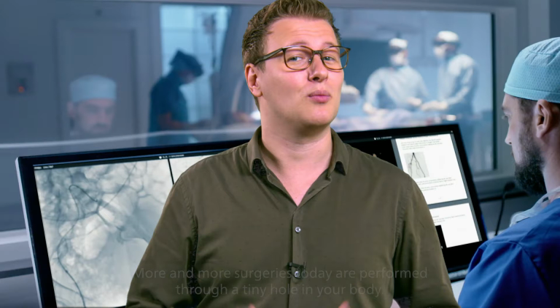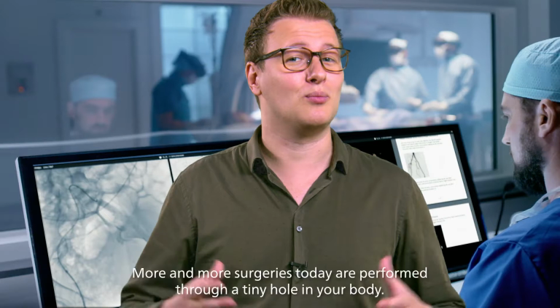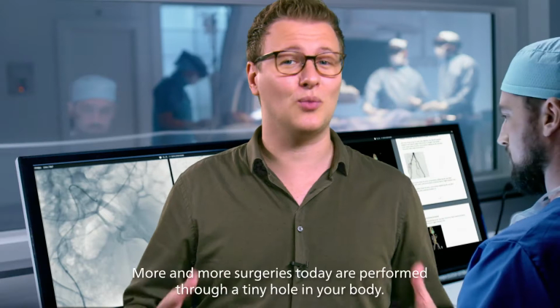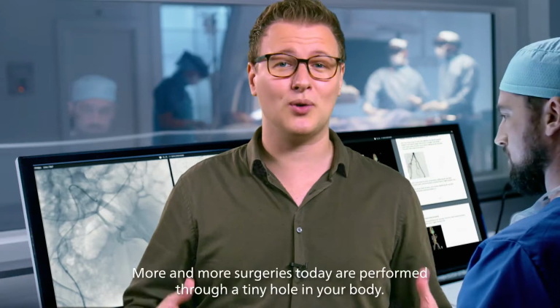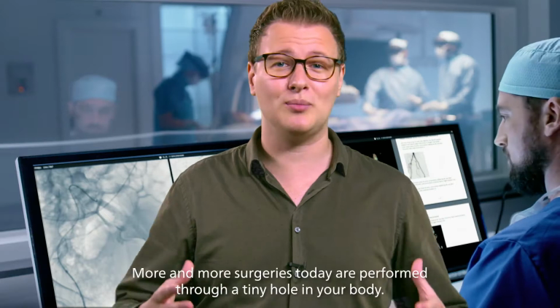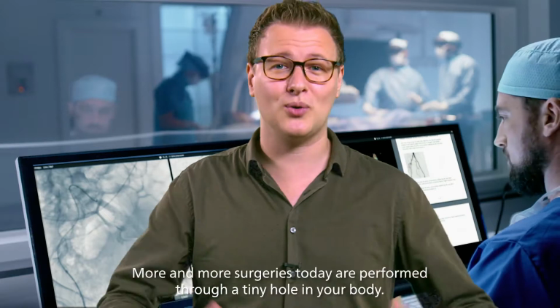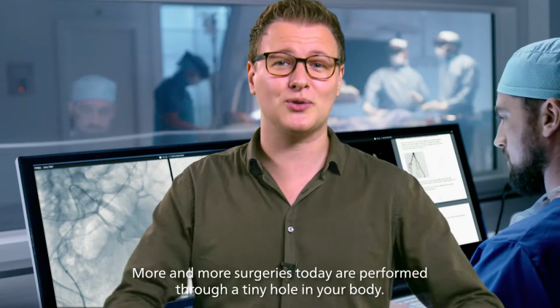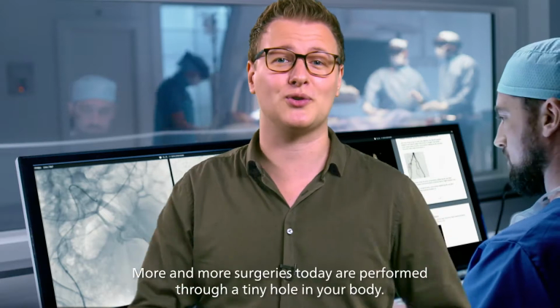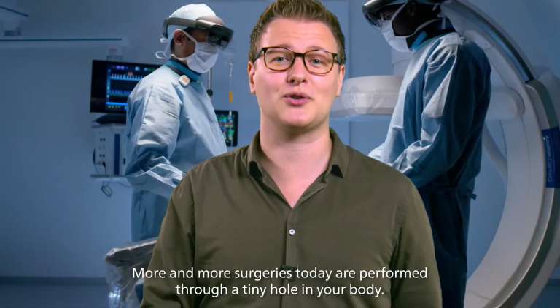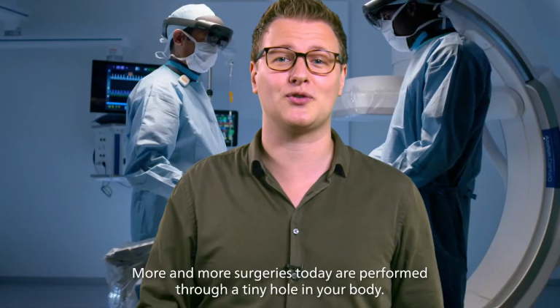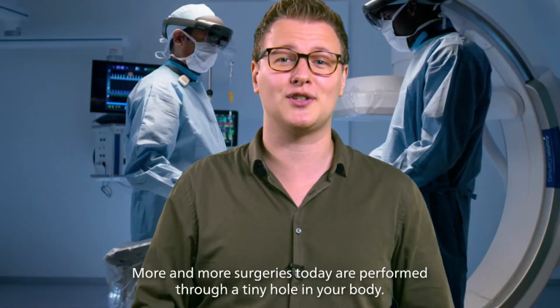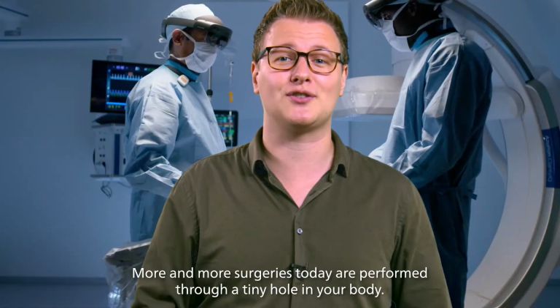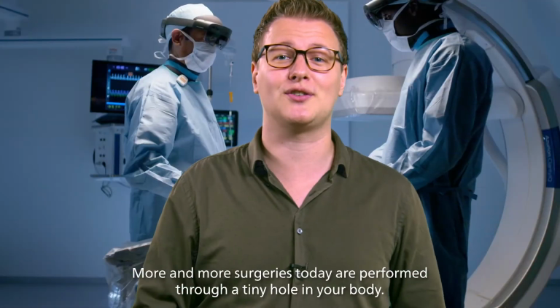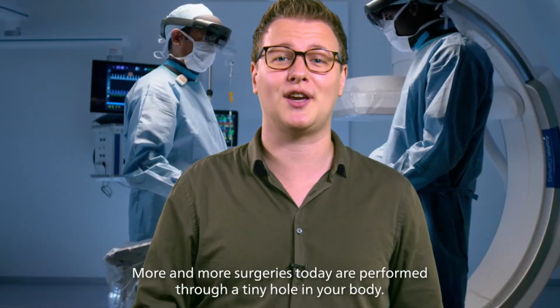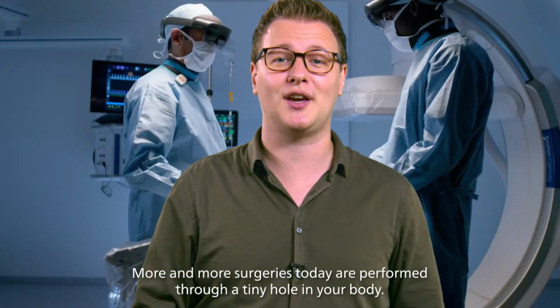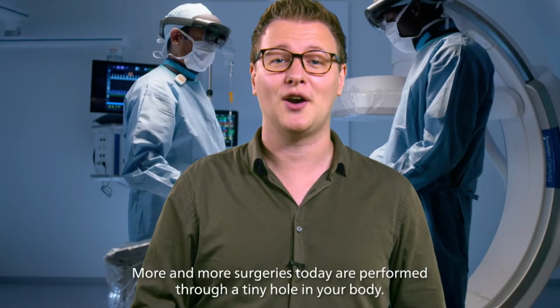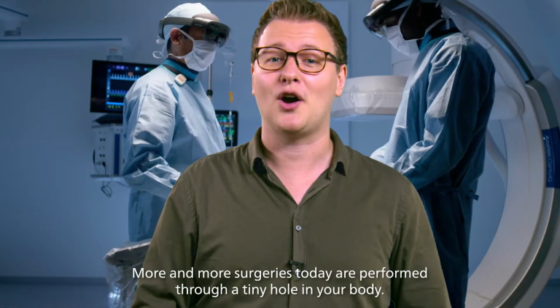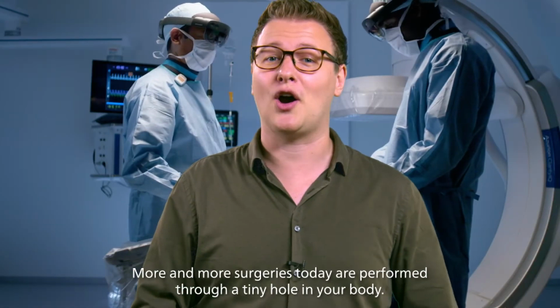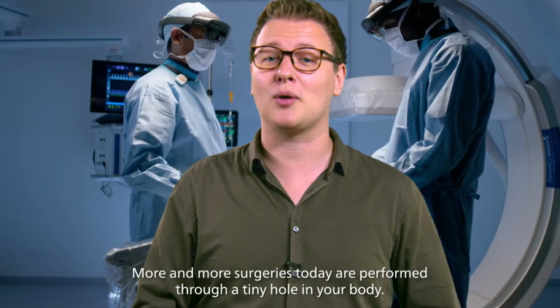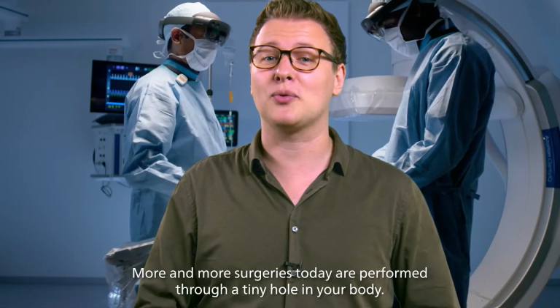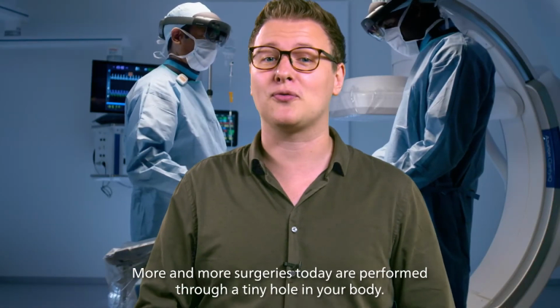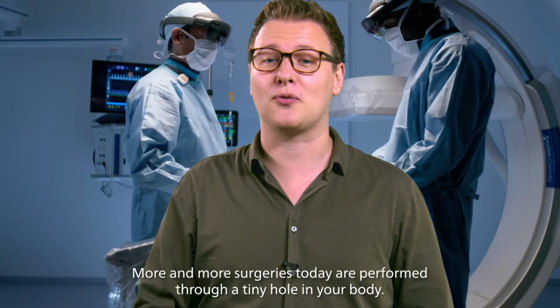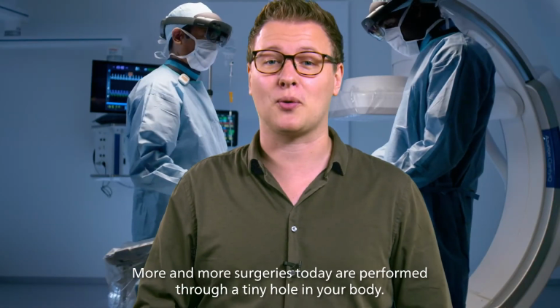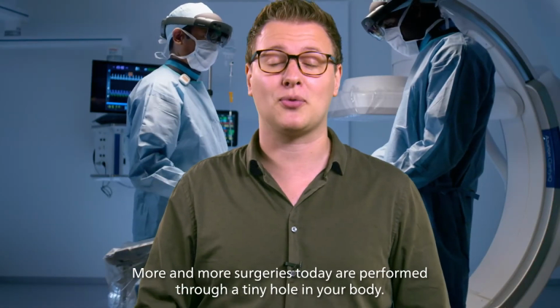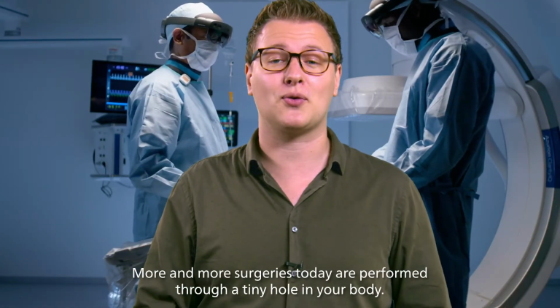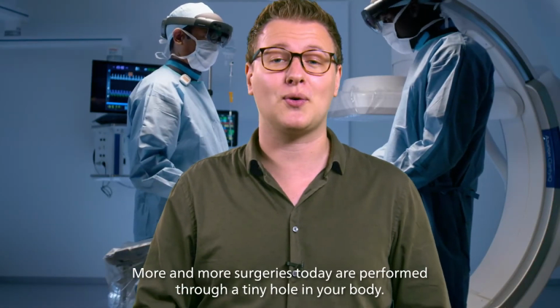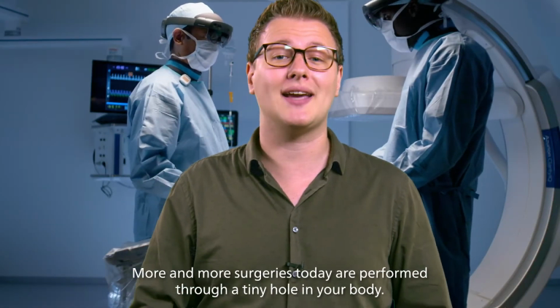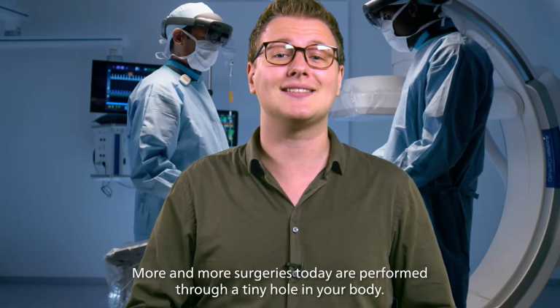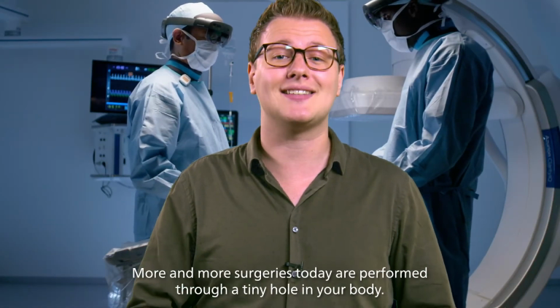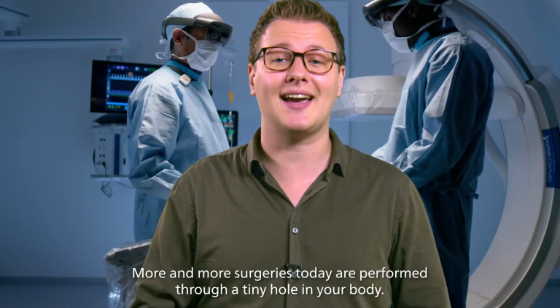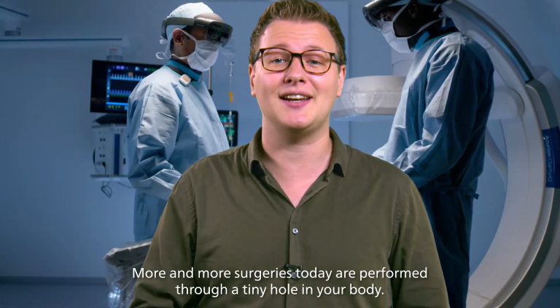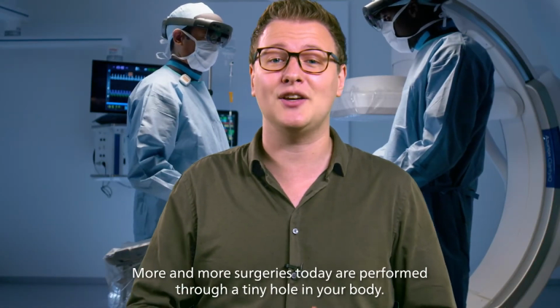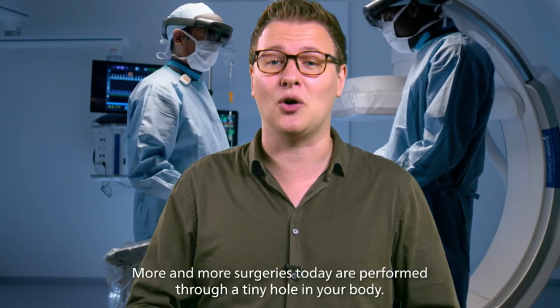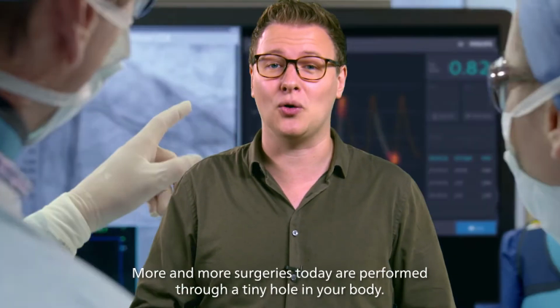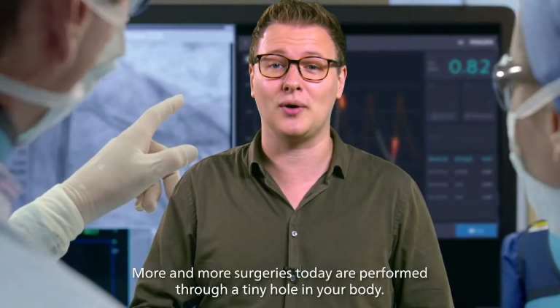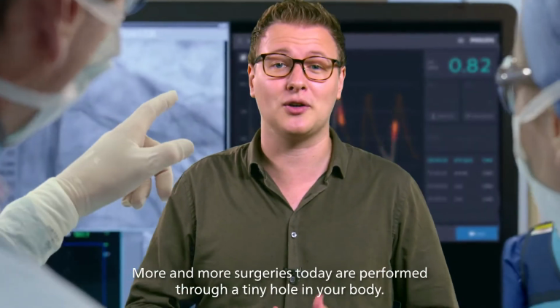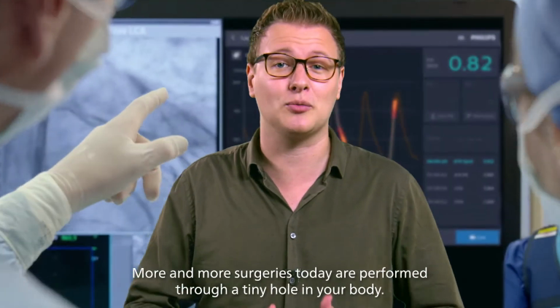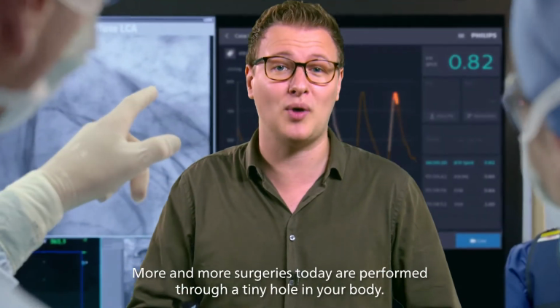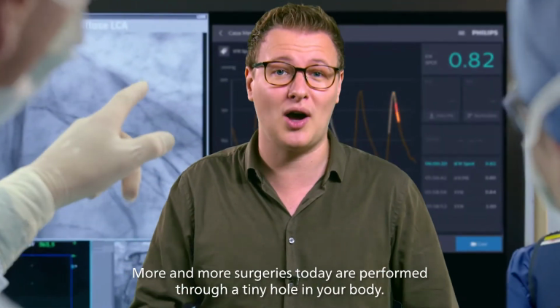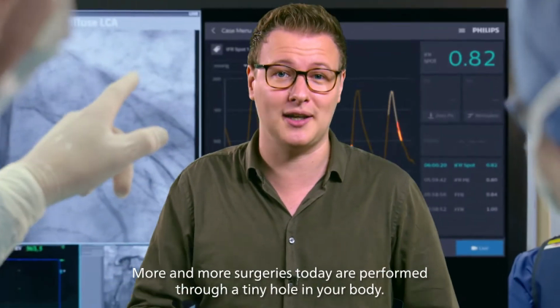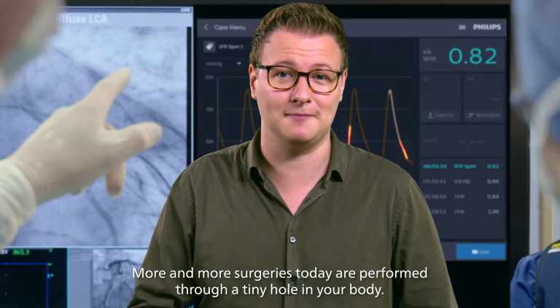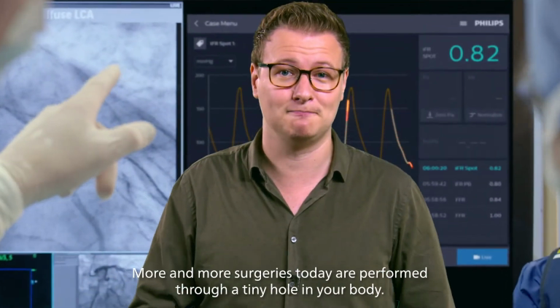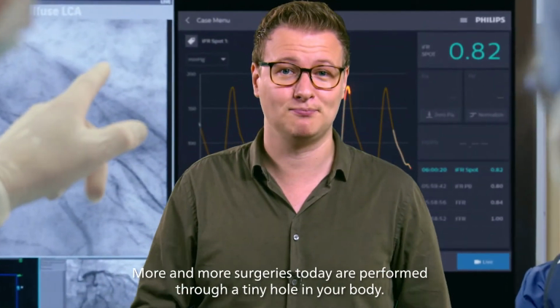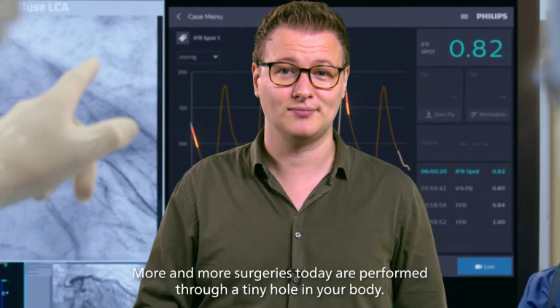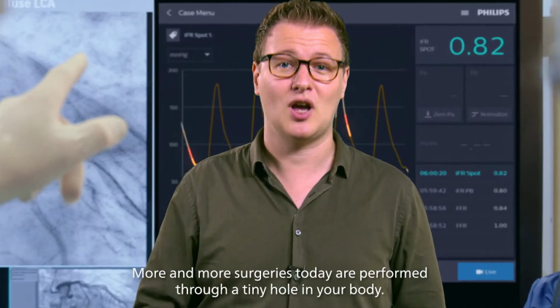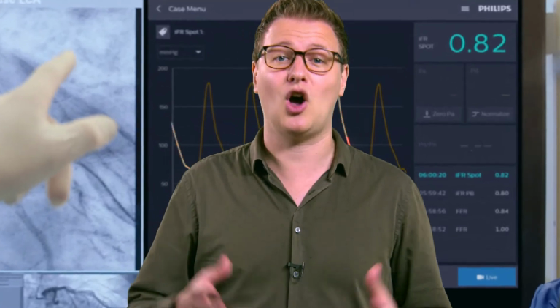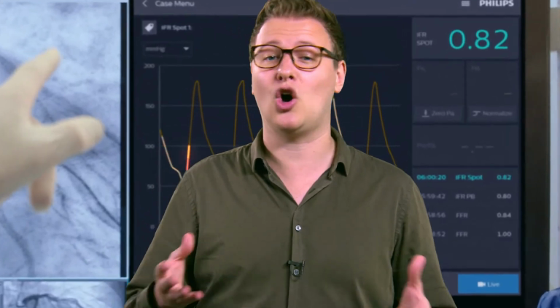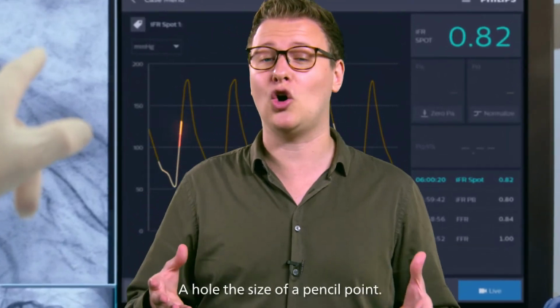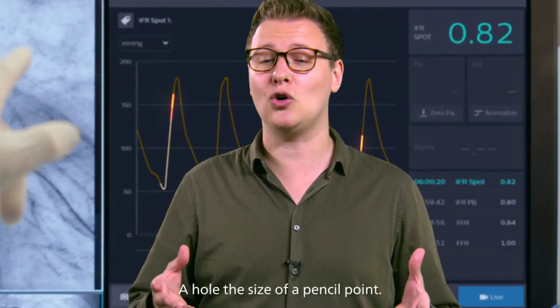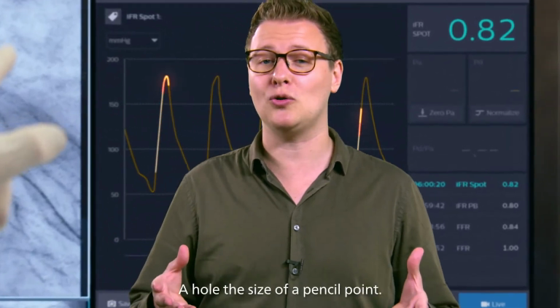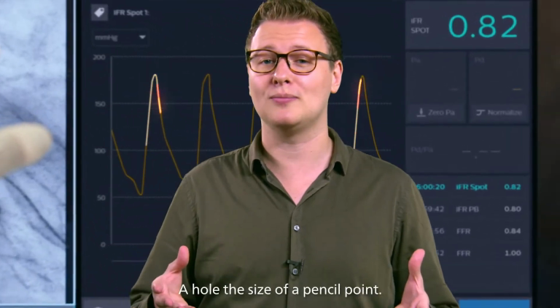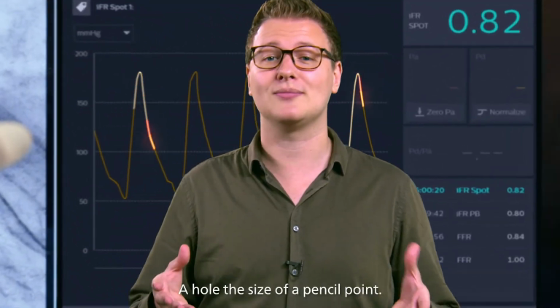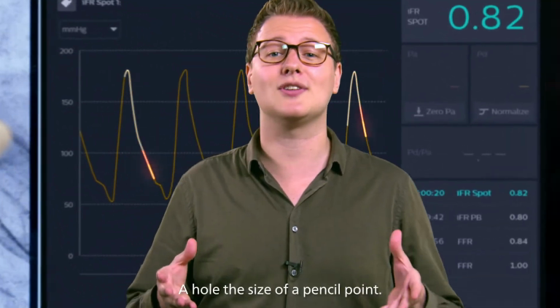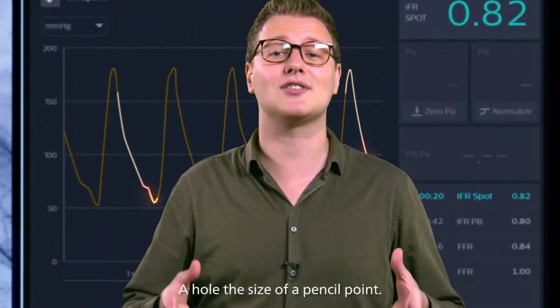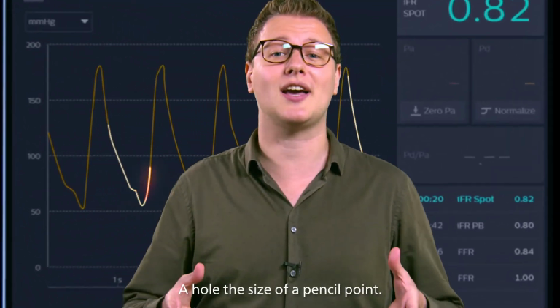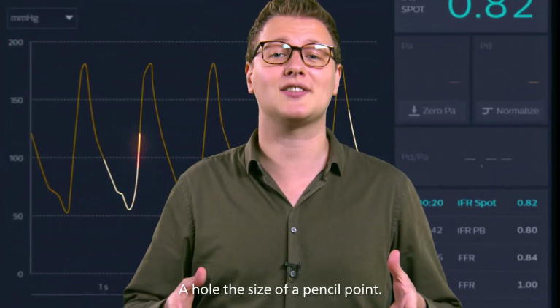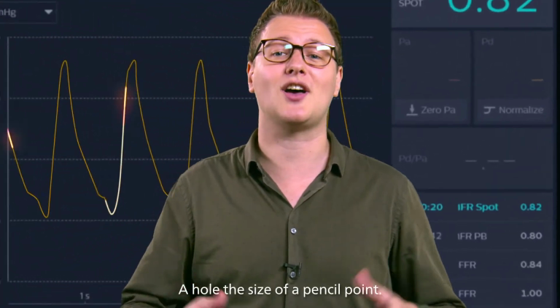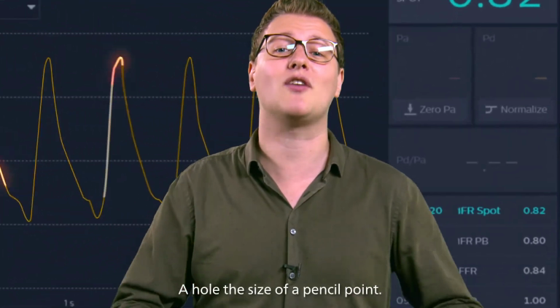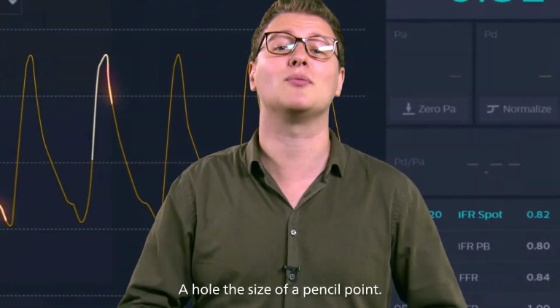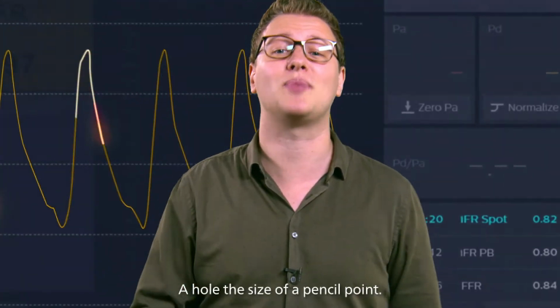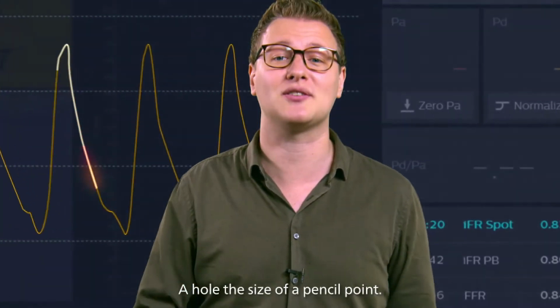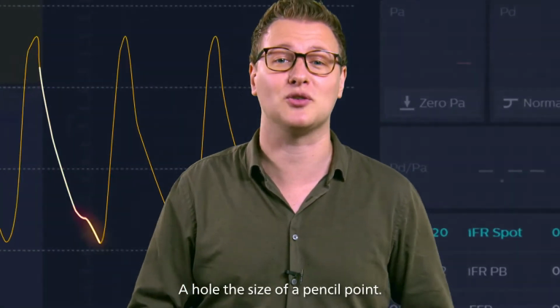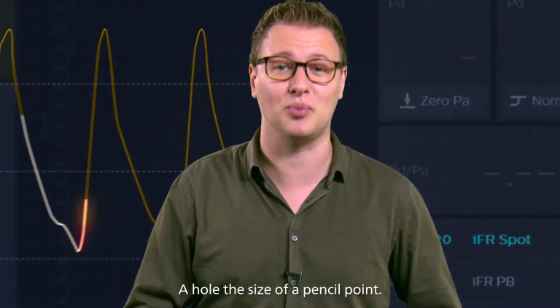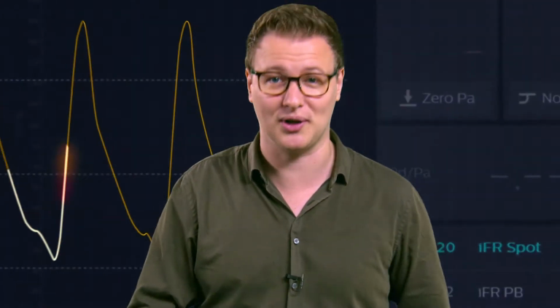More and more surgeries today are performed through a tiny hole in your body — a hole the size of a pencil point.